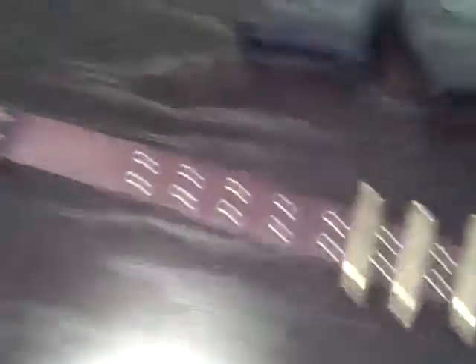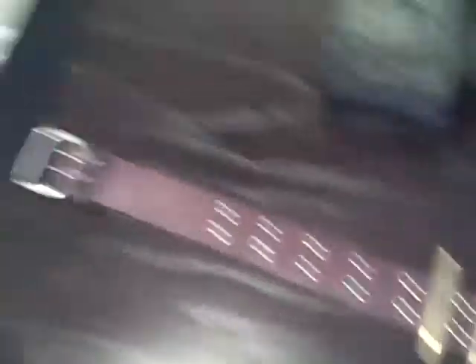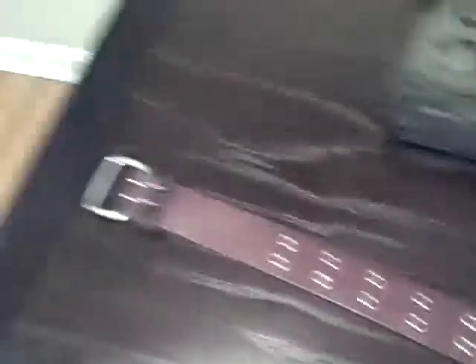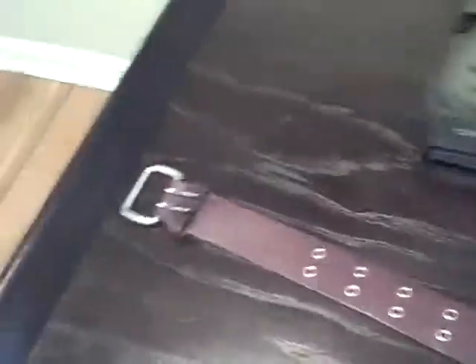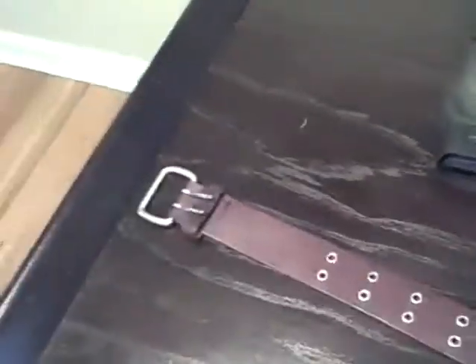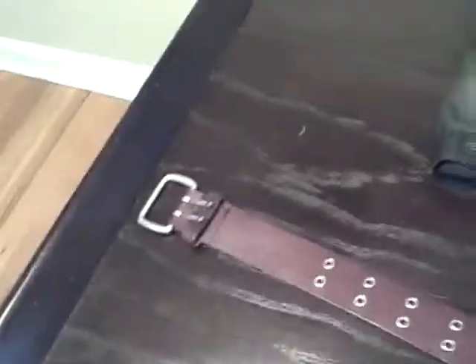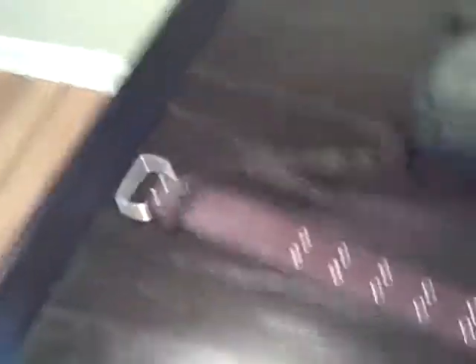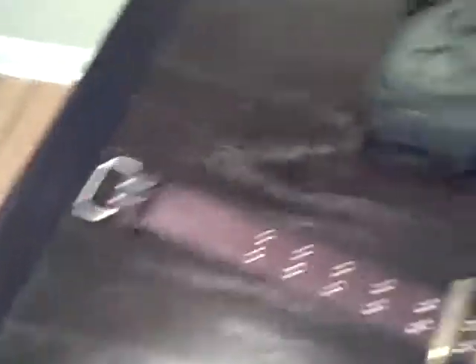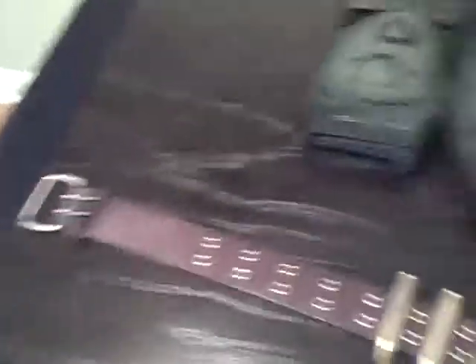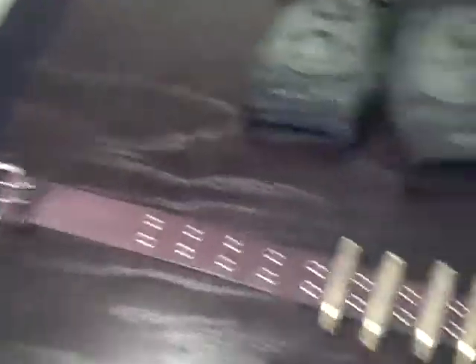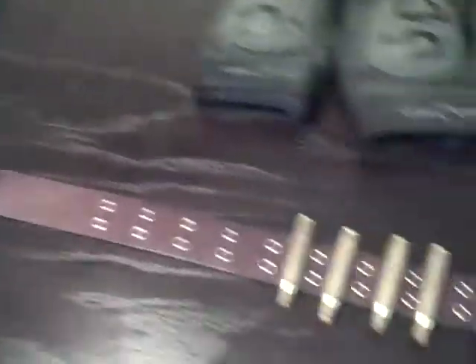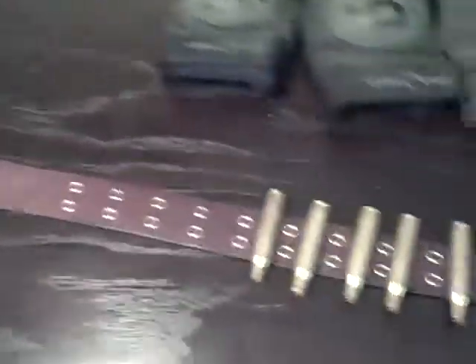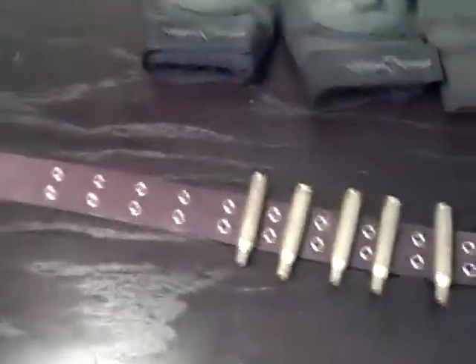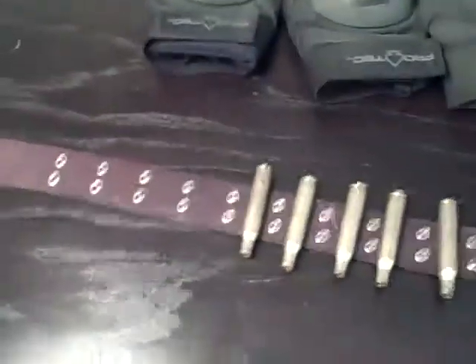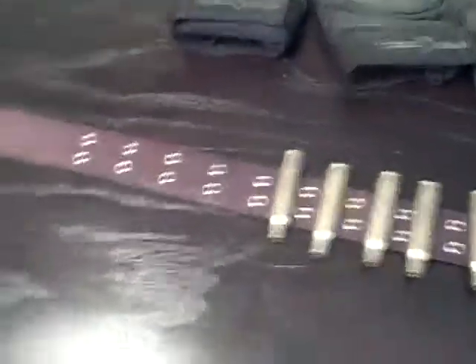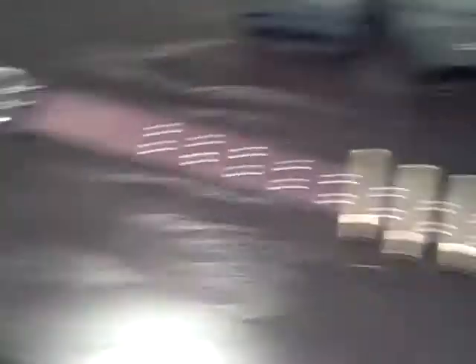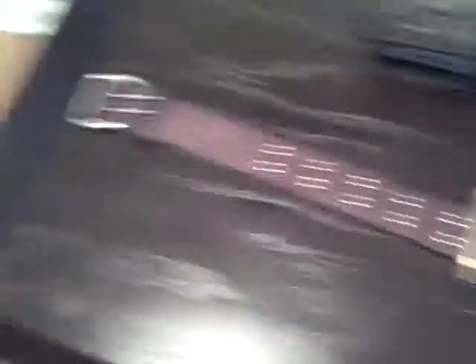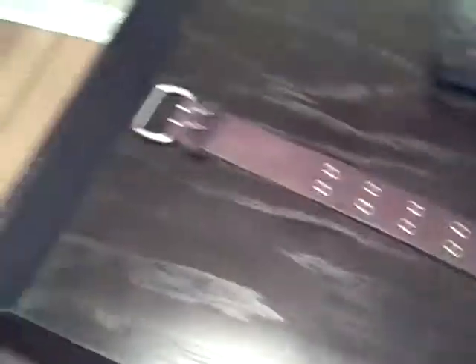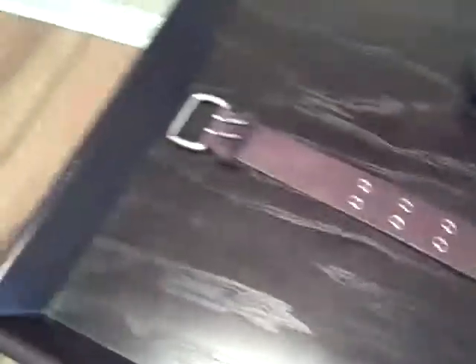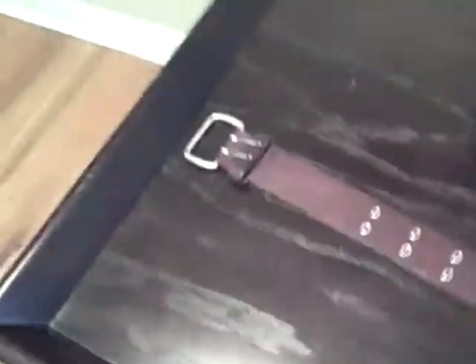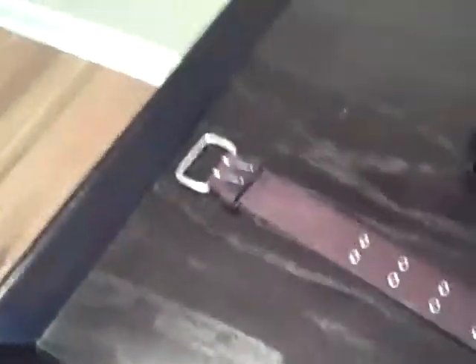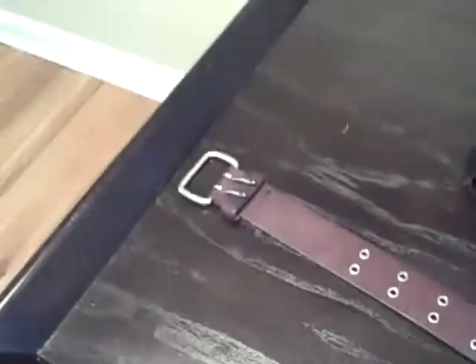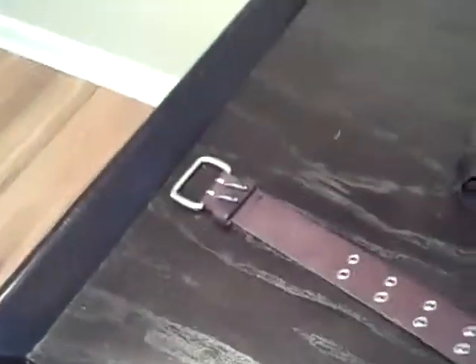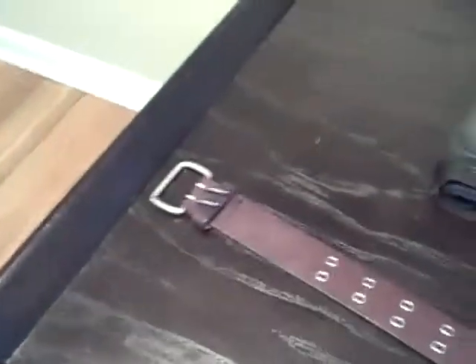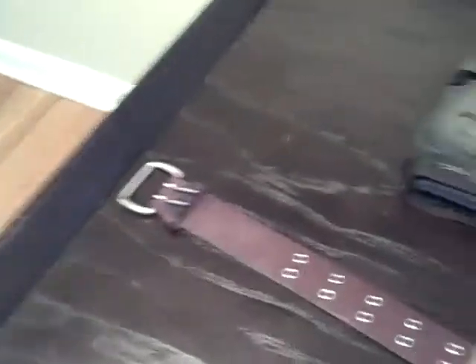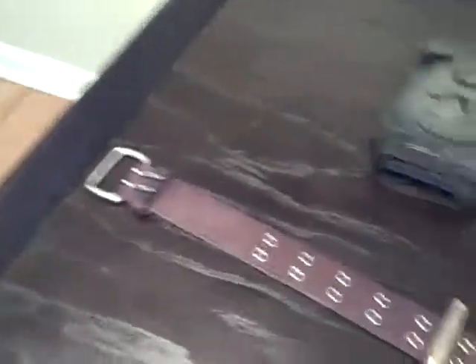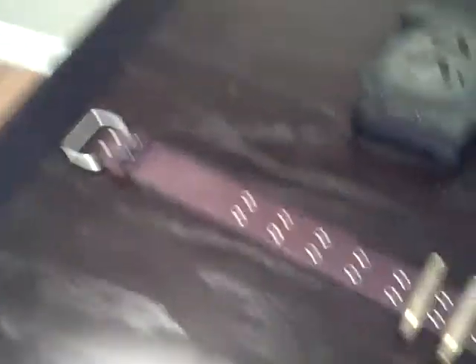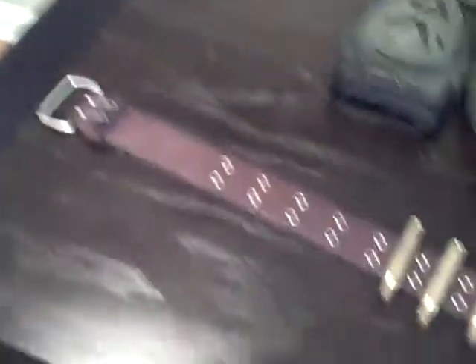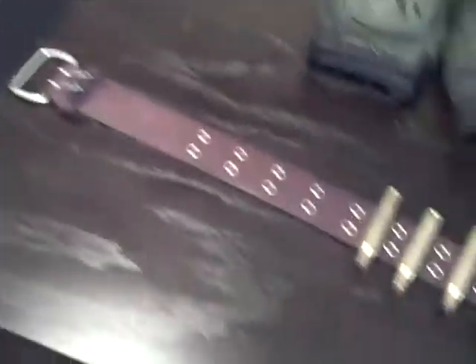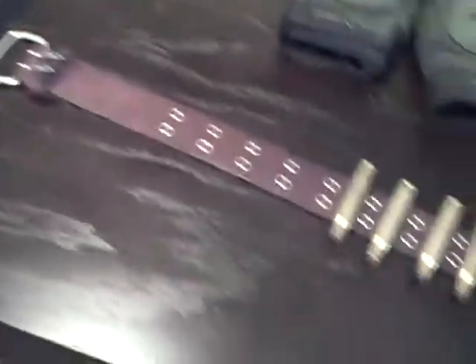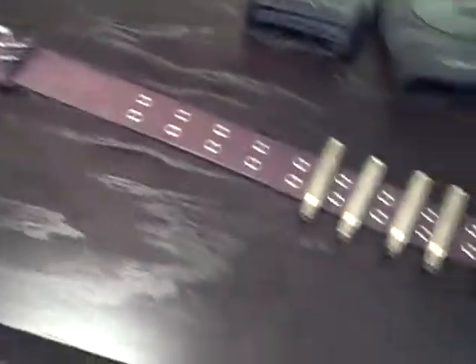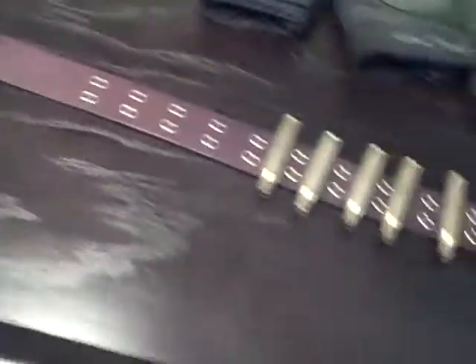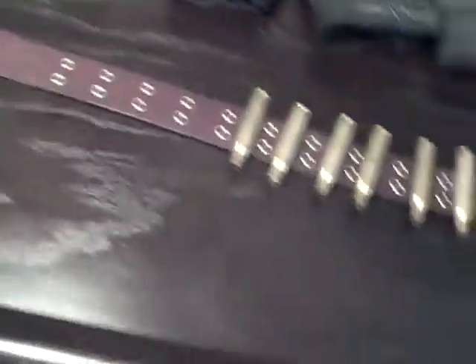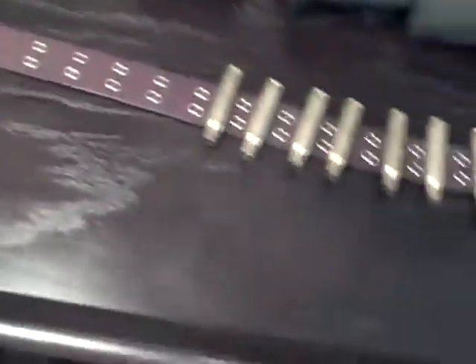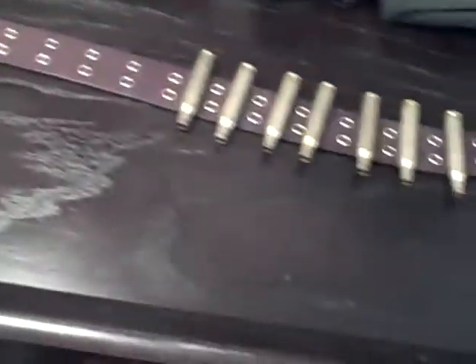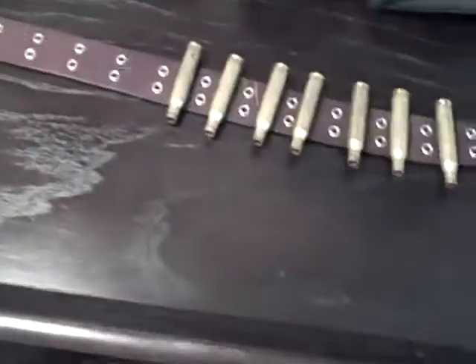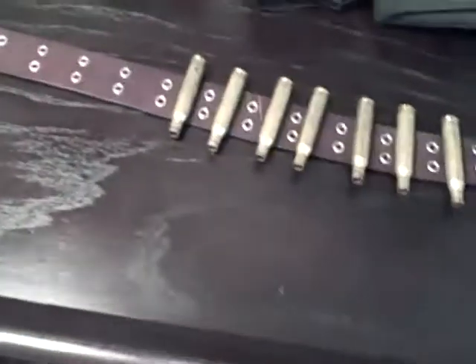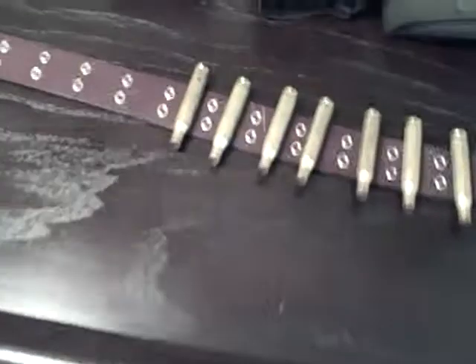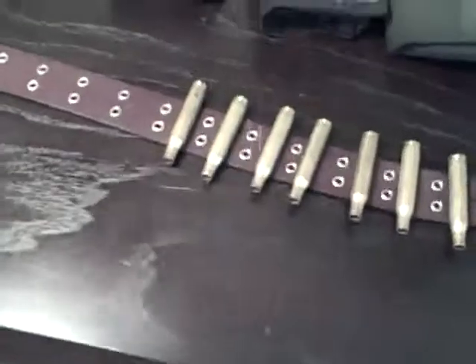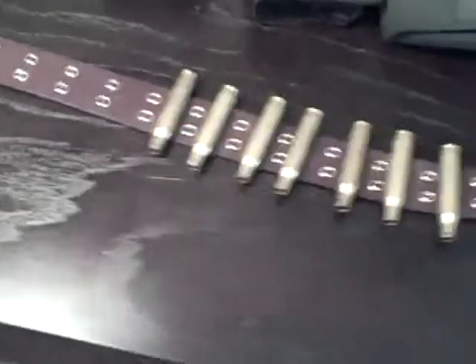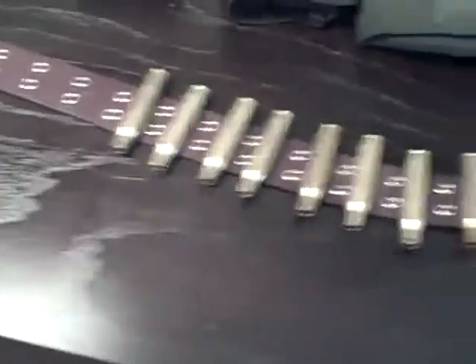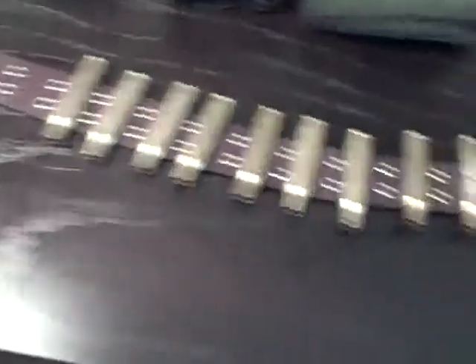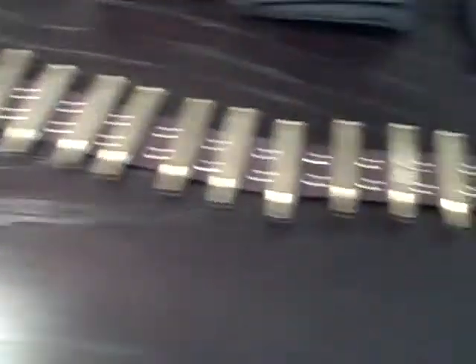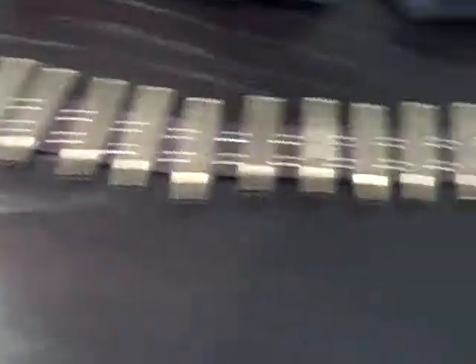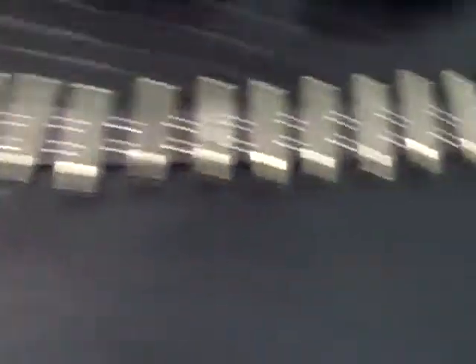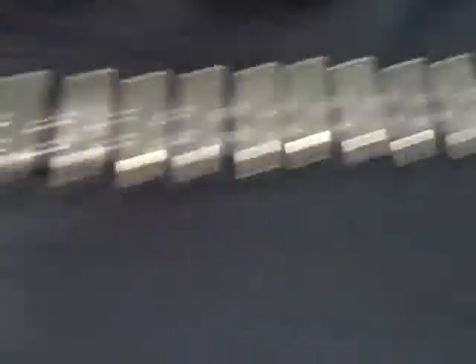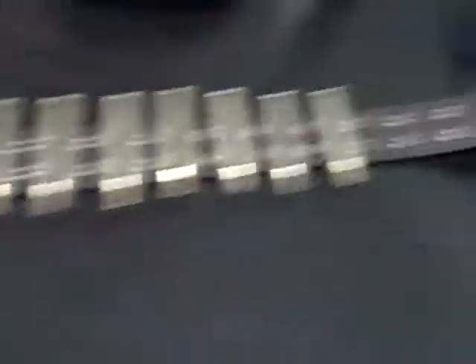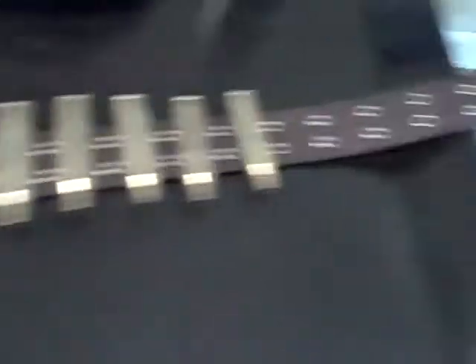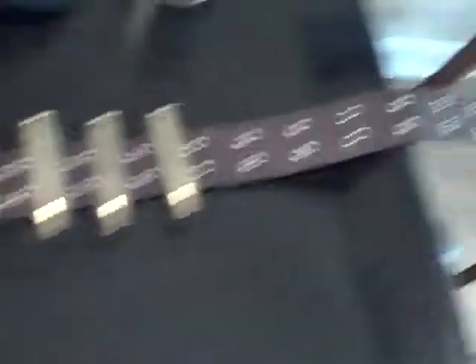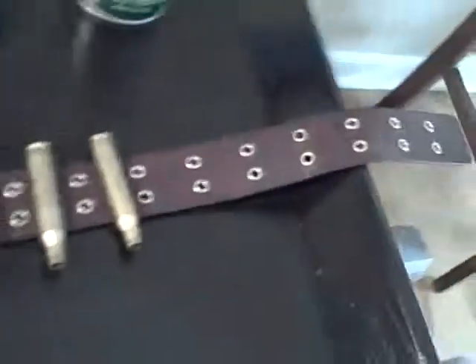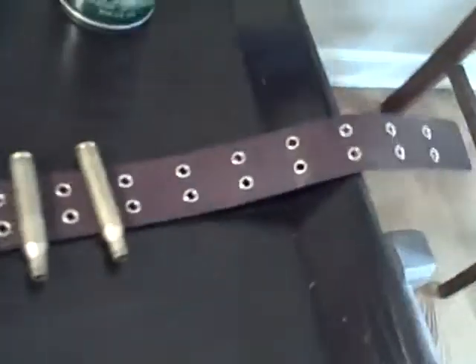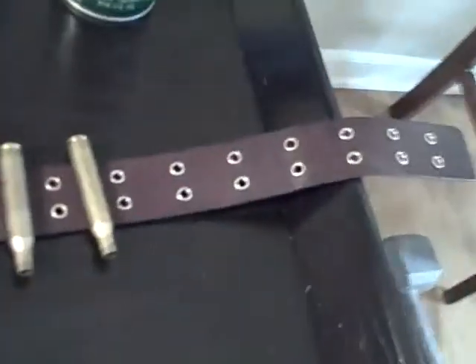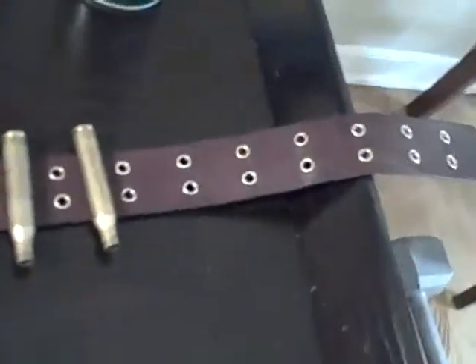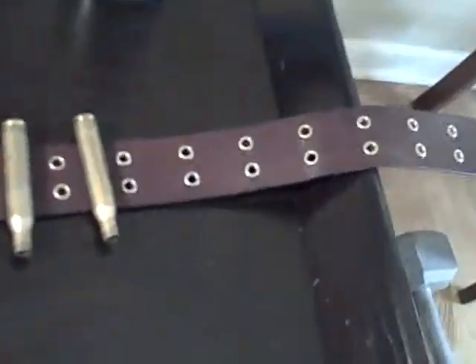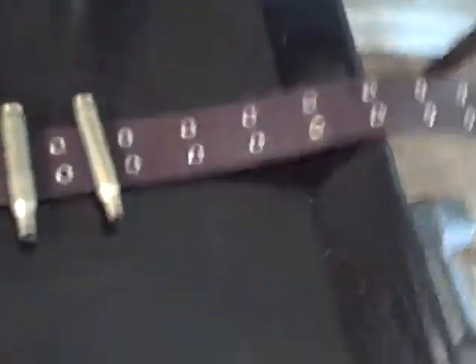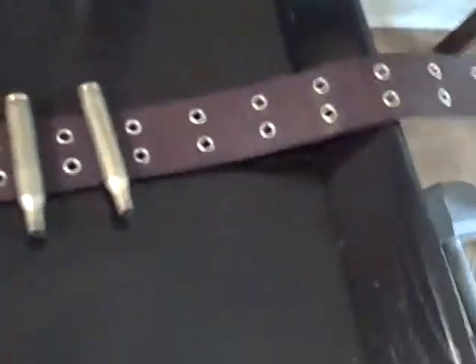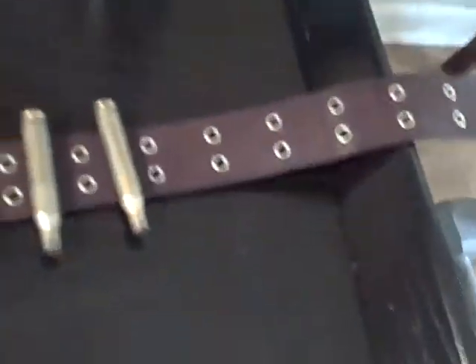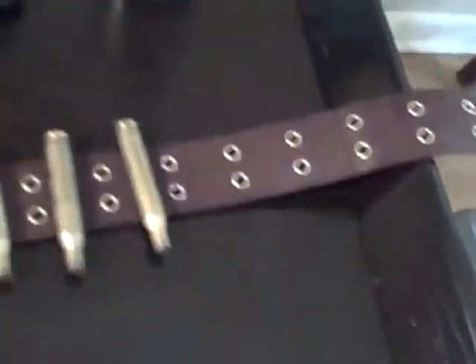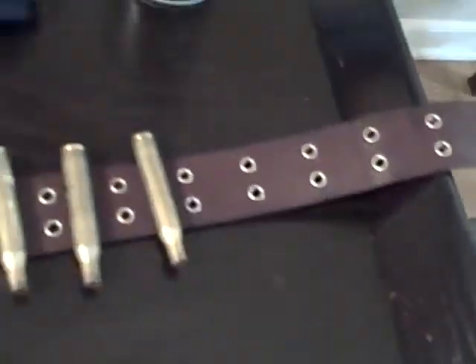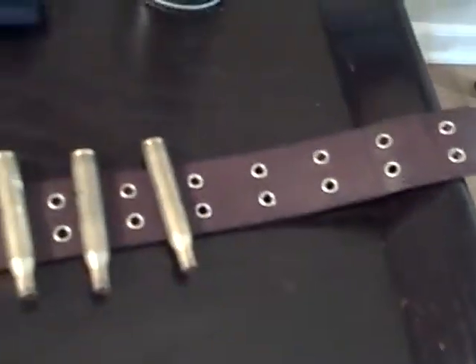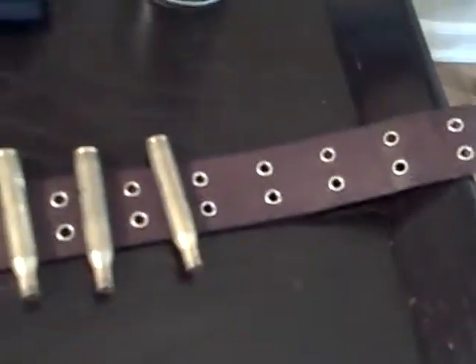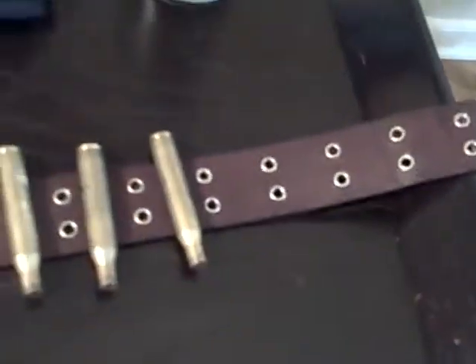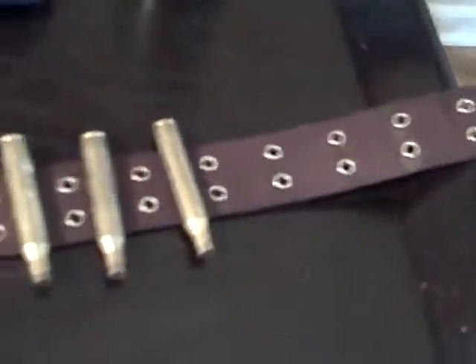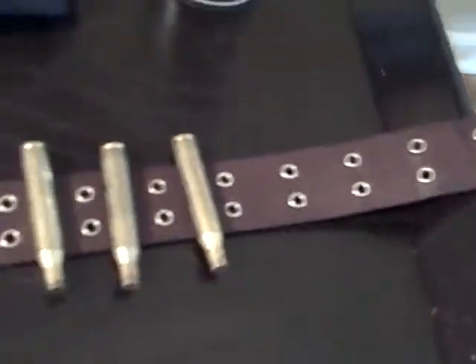So here's my bullet belt. My mom had an old belt that she doesn't use, but she actually liked it, but she still gave it to me.